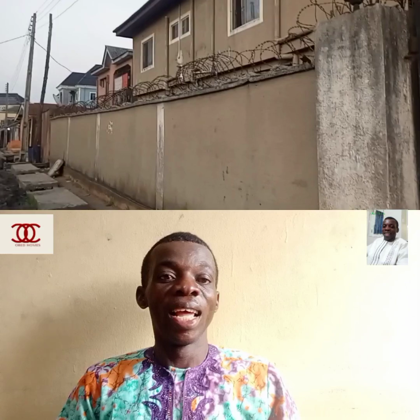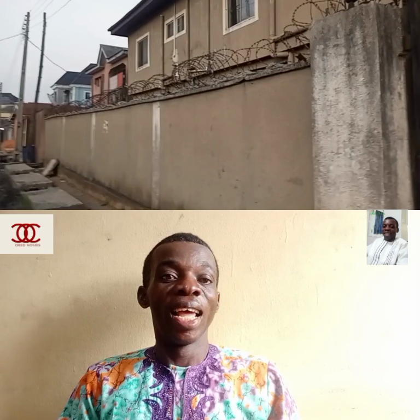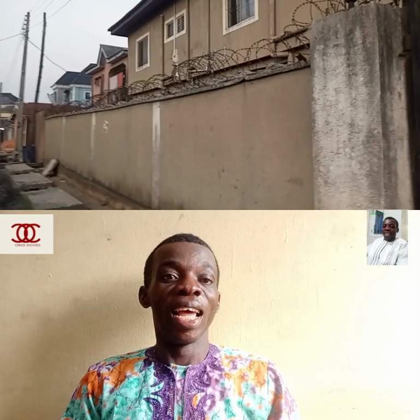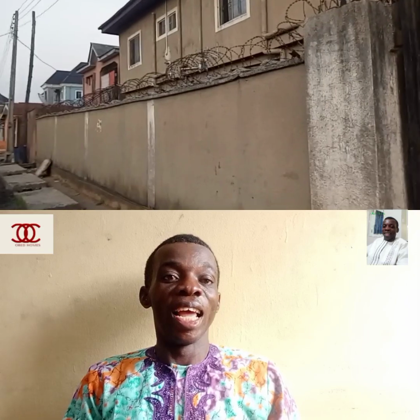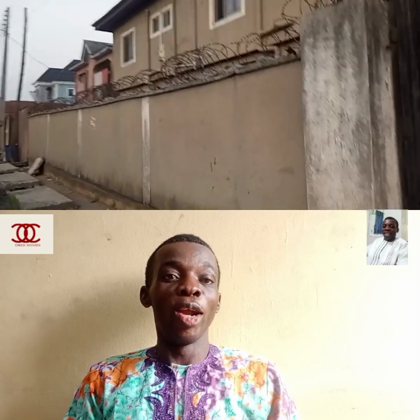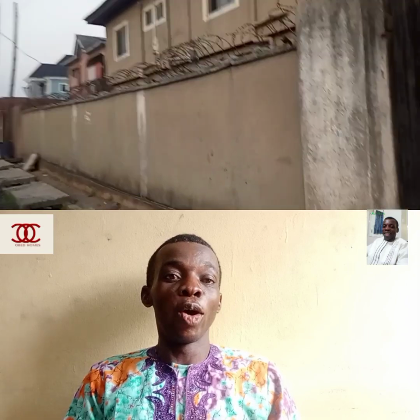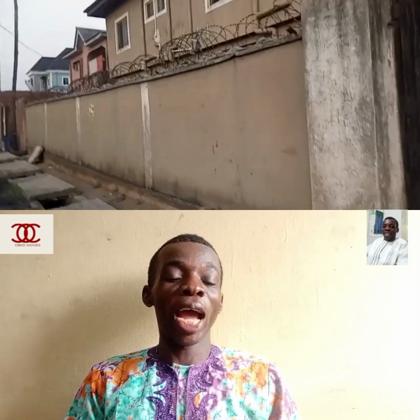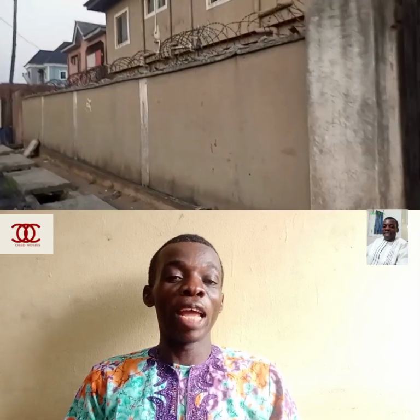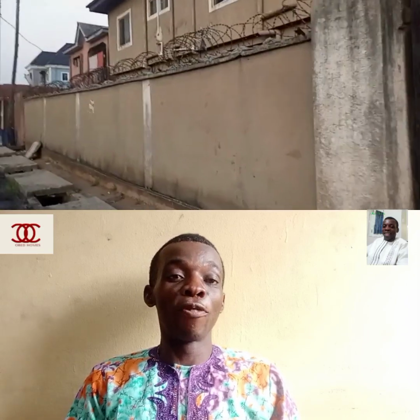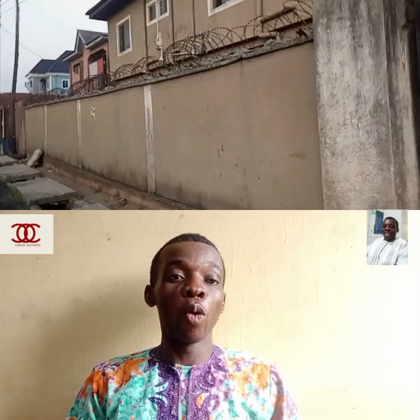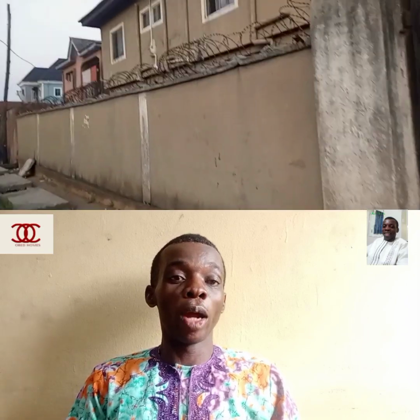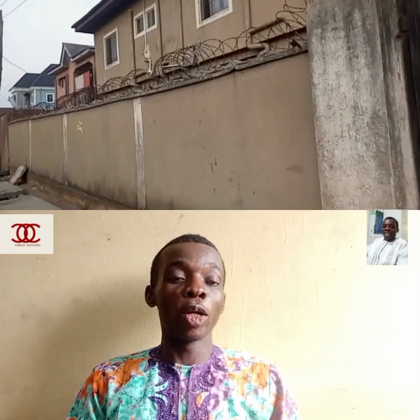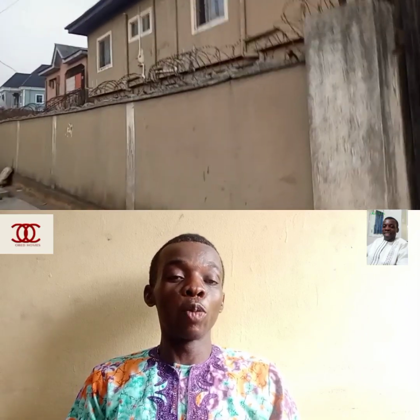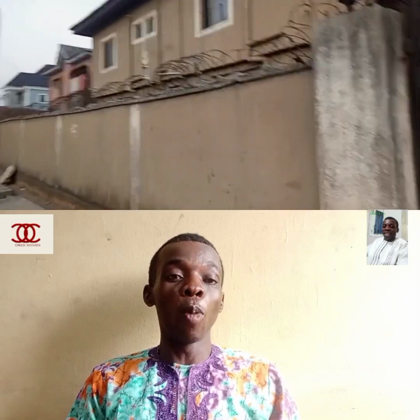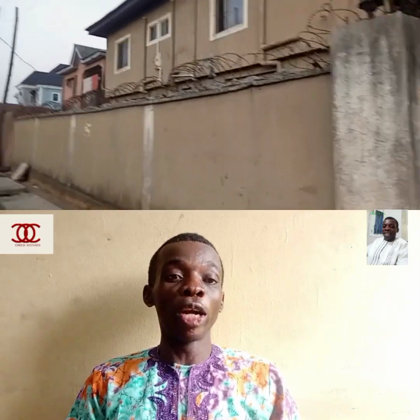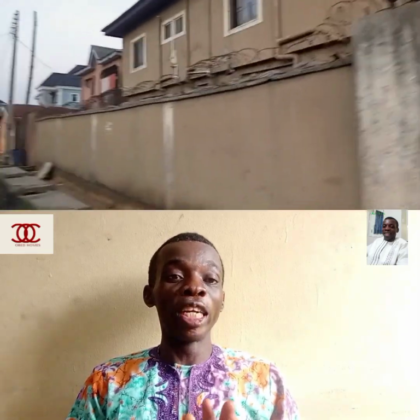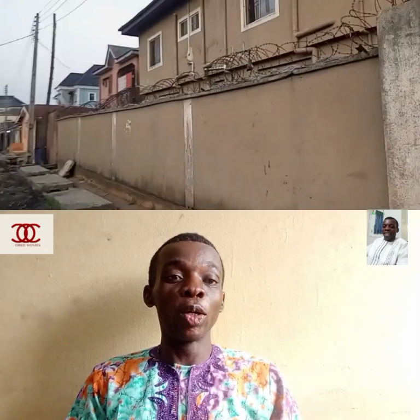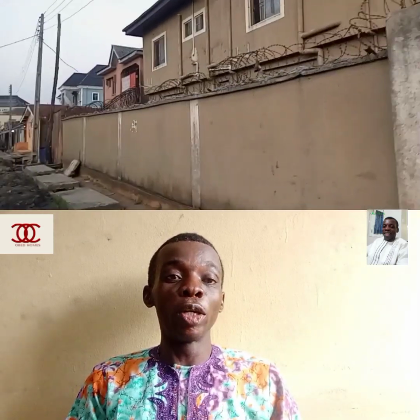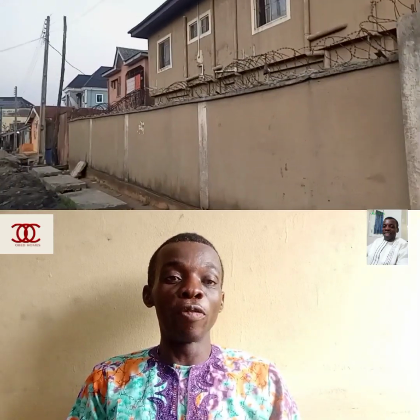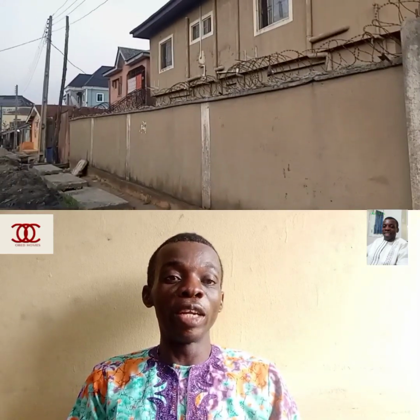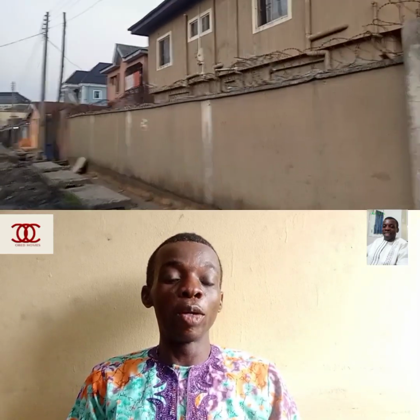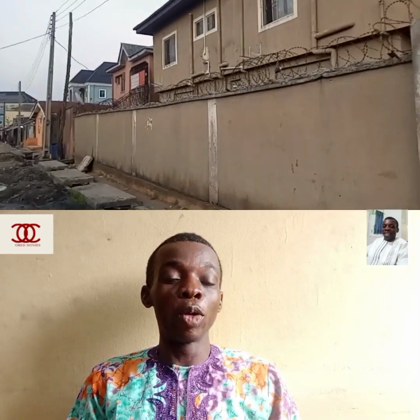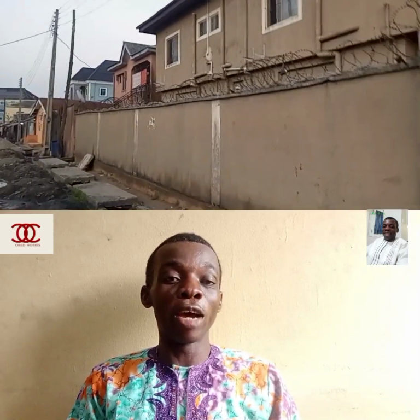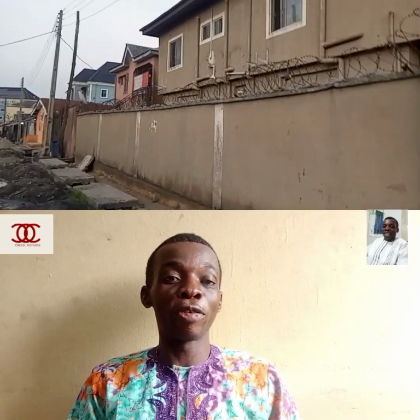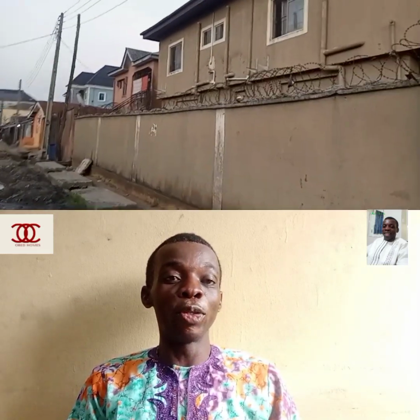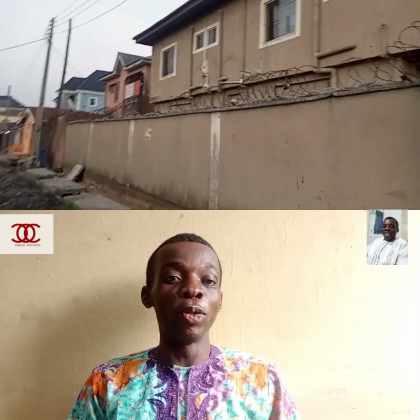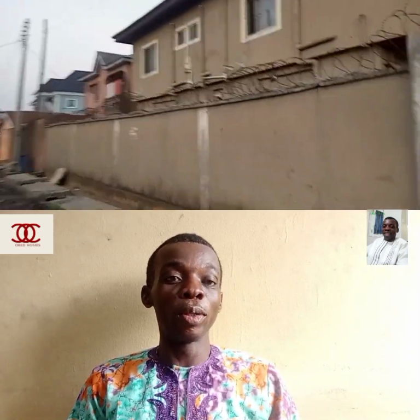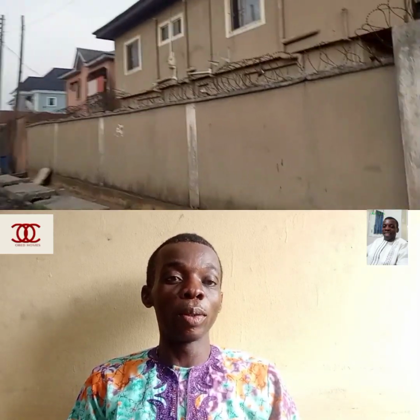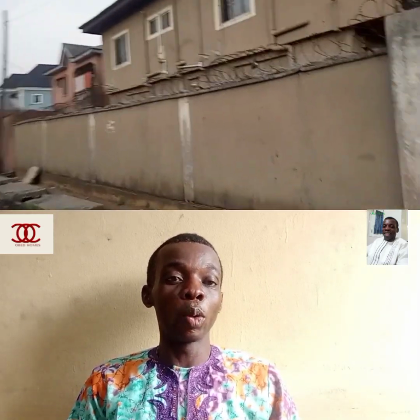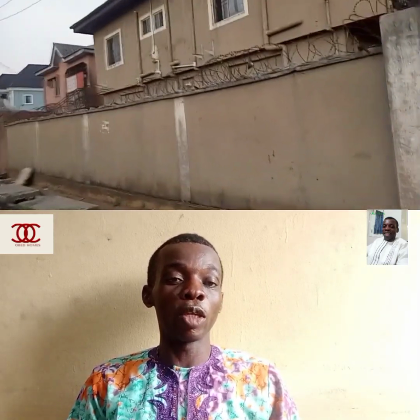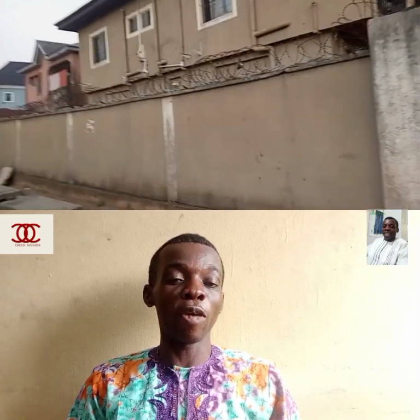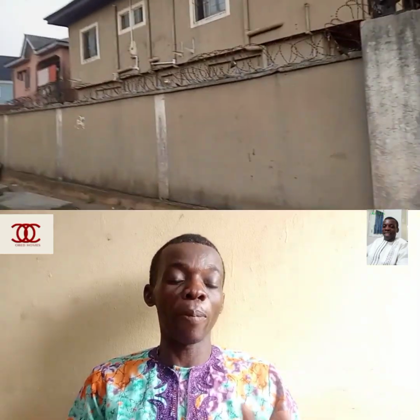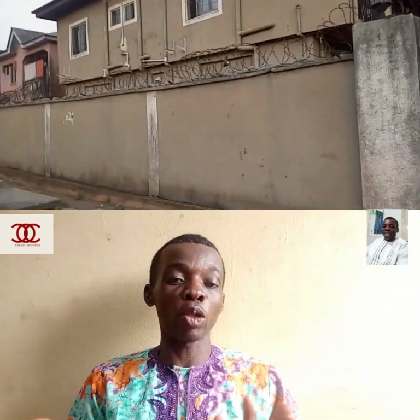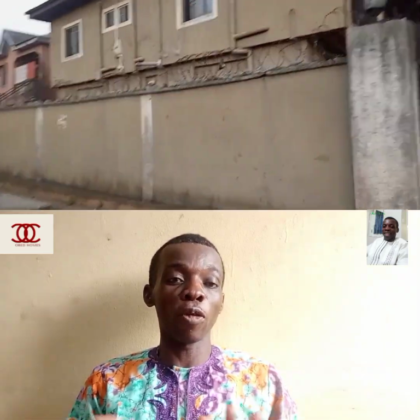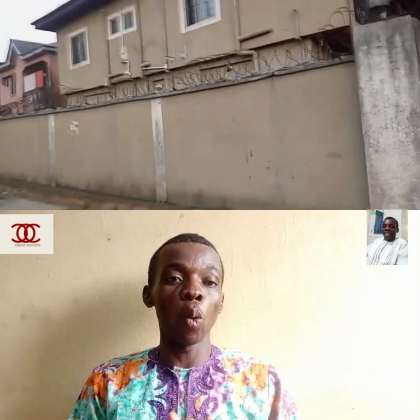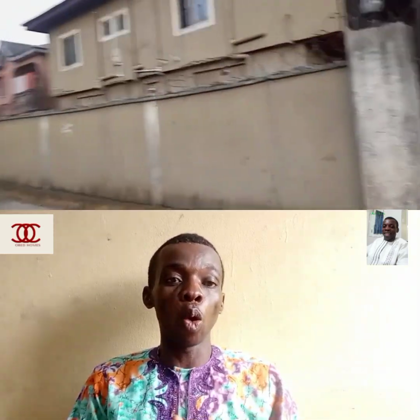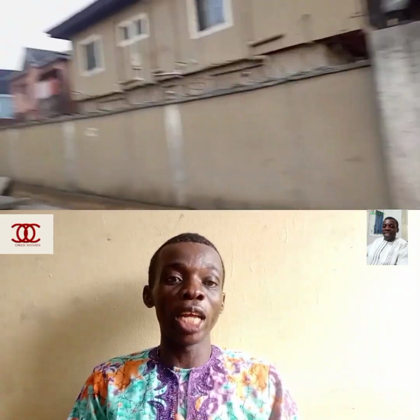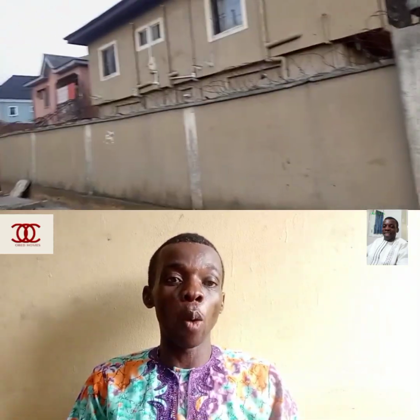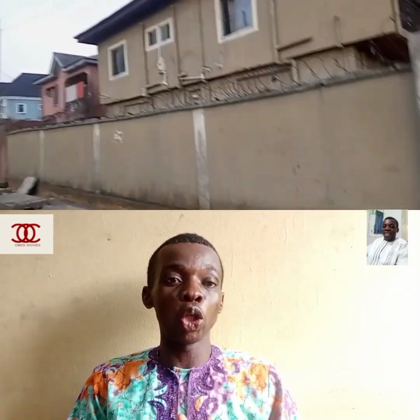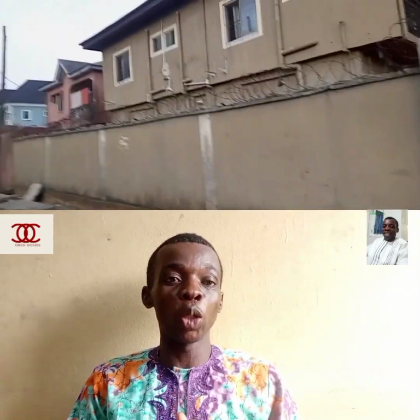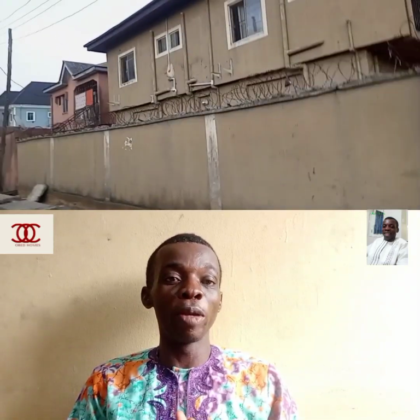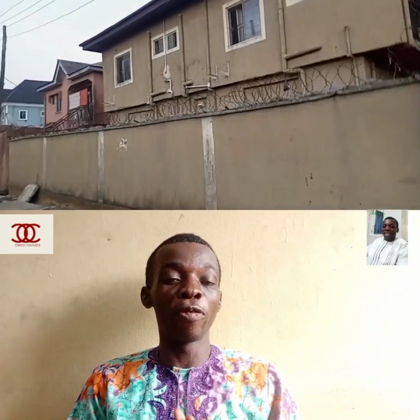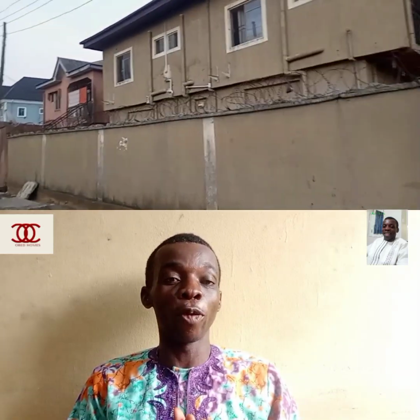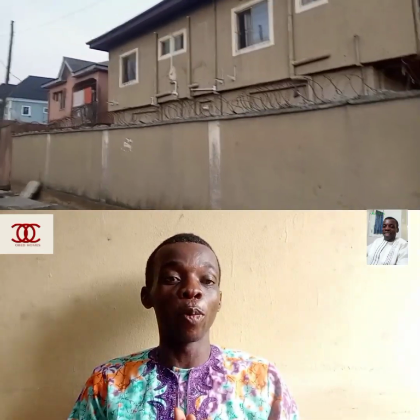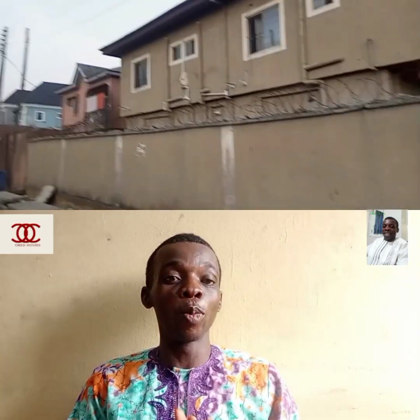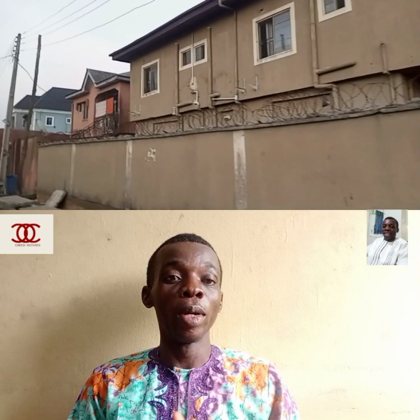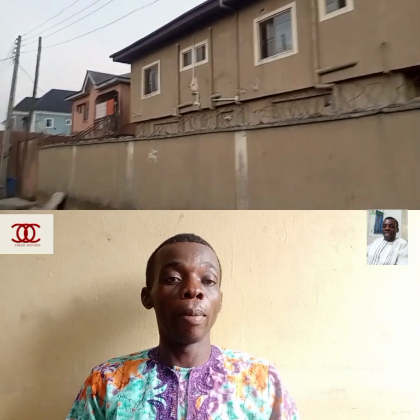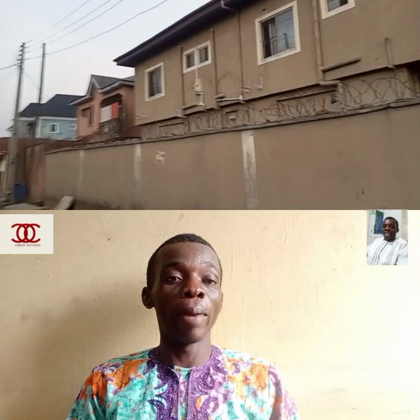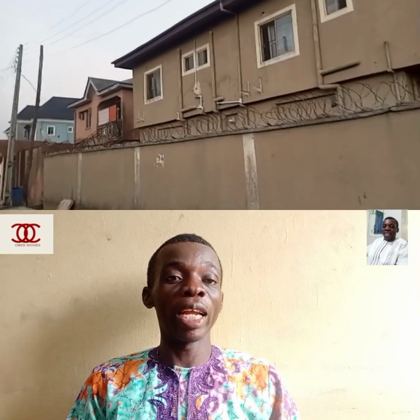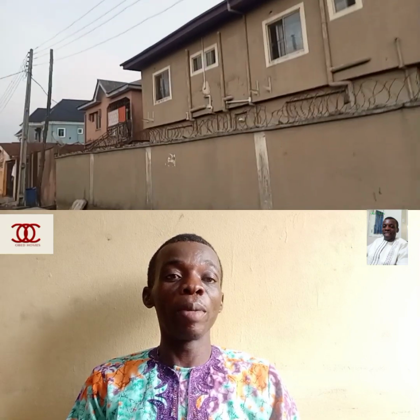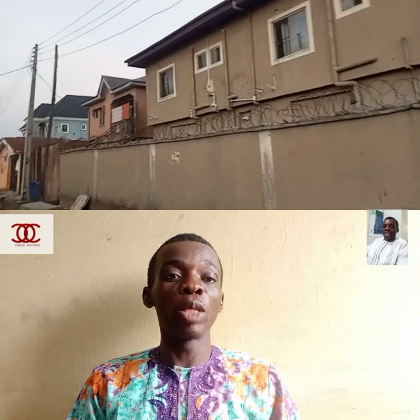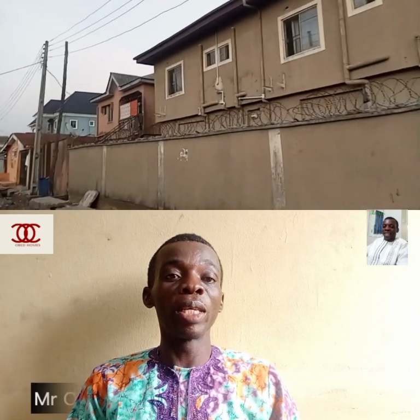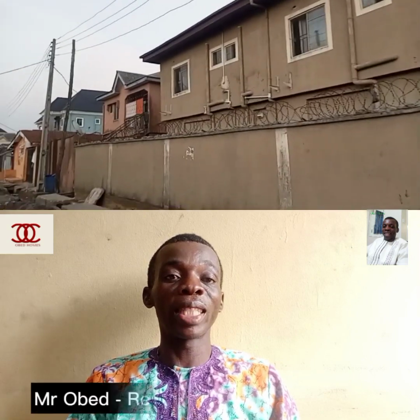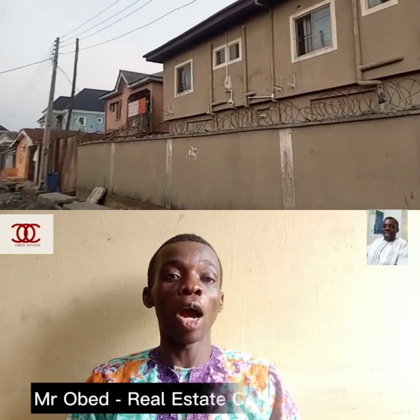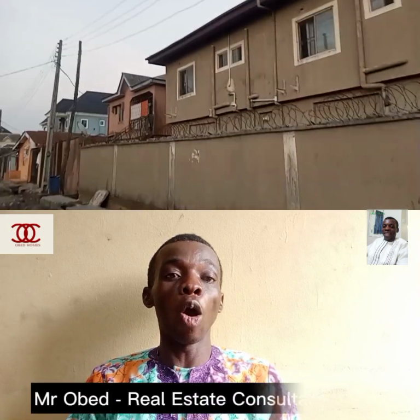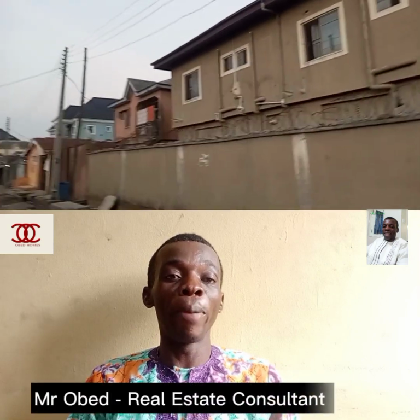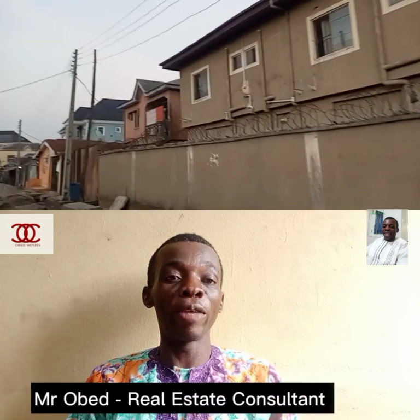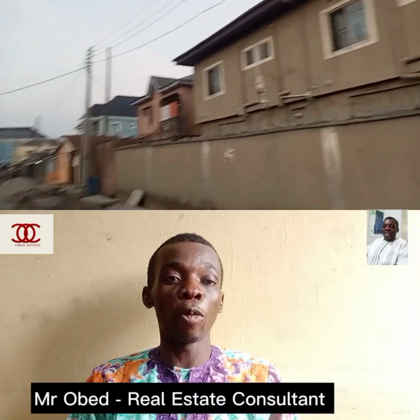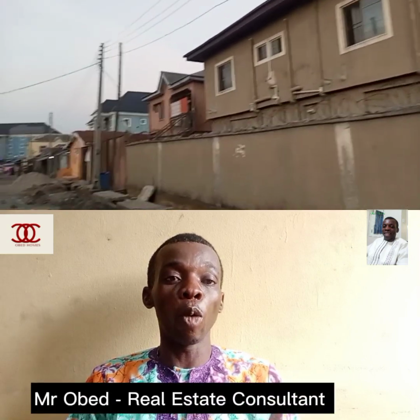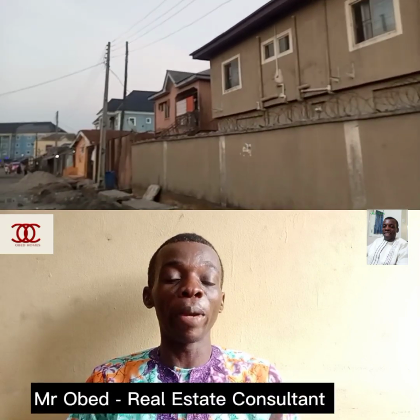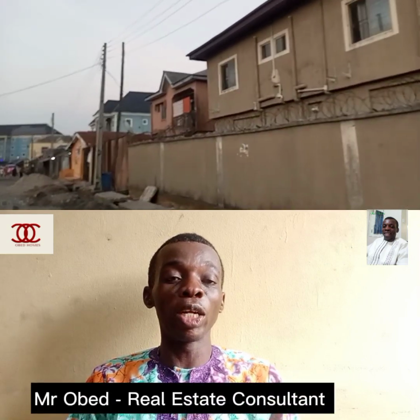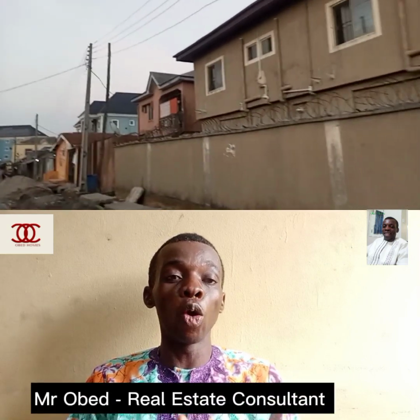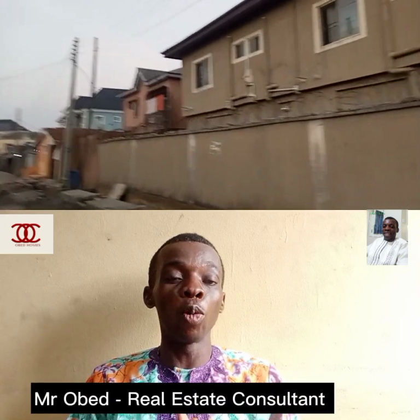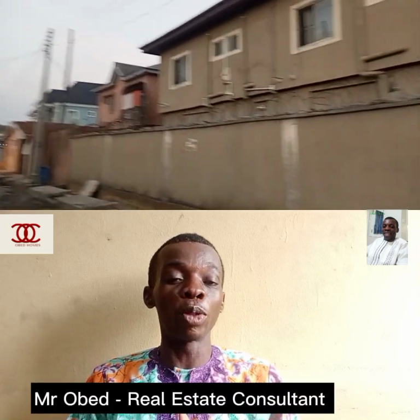Hello, hi everyone. Good morning, good evening, good afternoon, whichever part of the world you are watching me from. My name is Mr. Obed from Obed Homes.